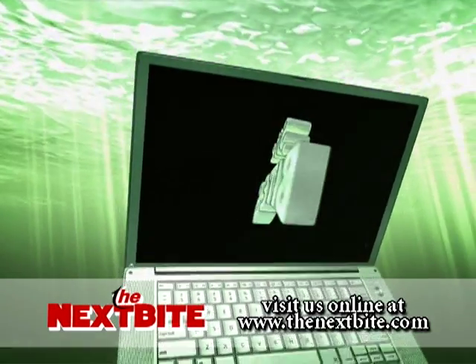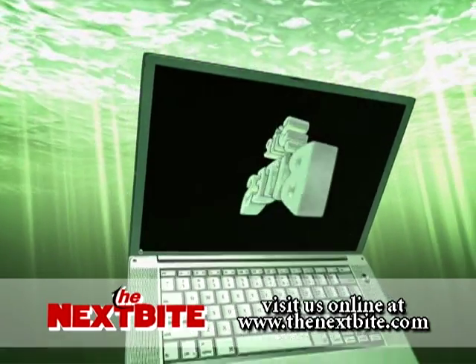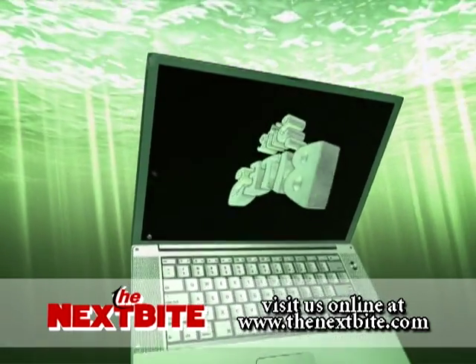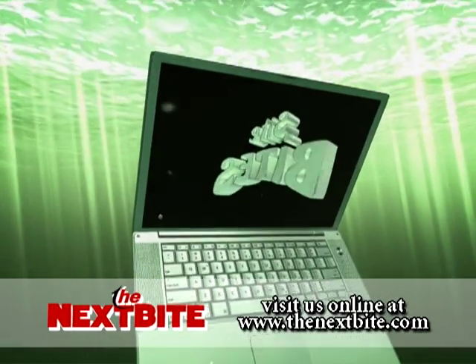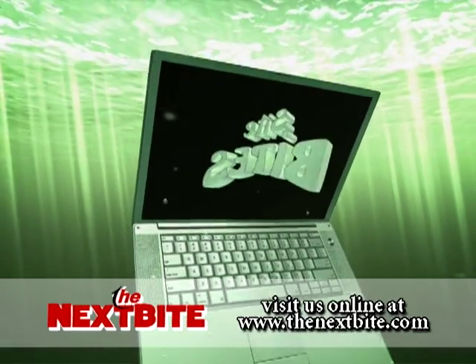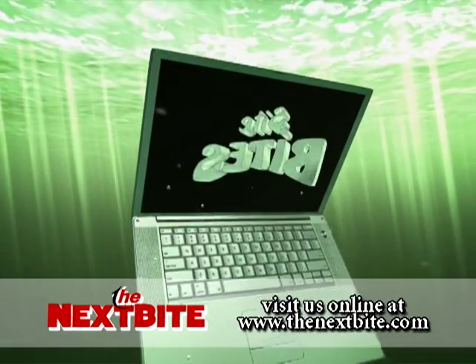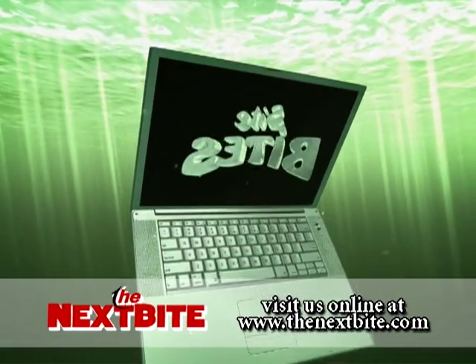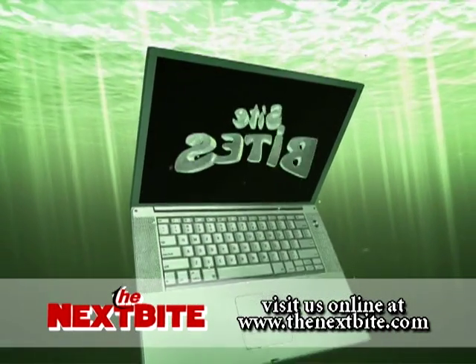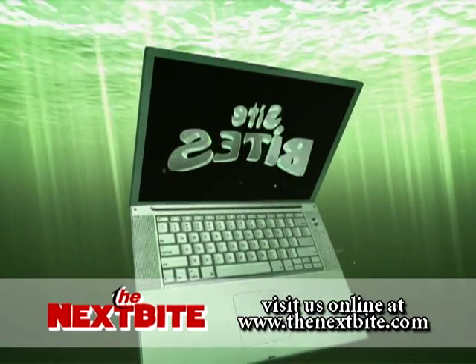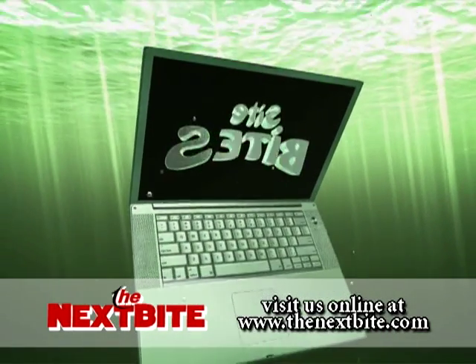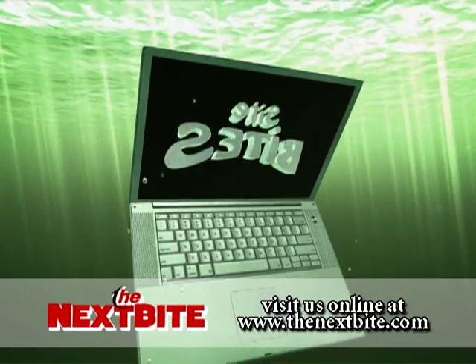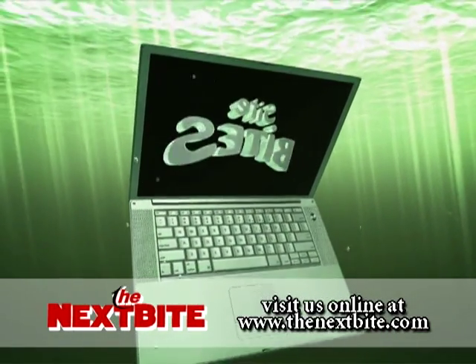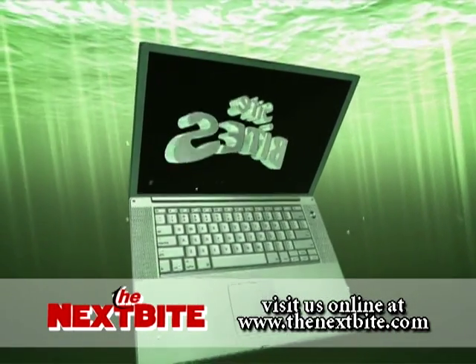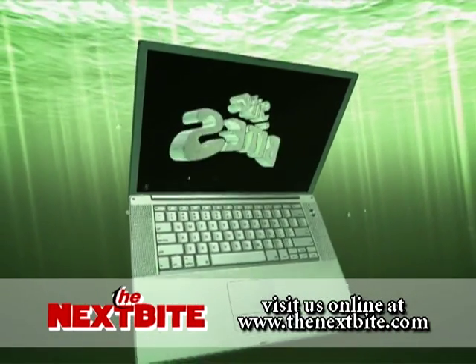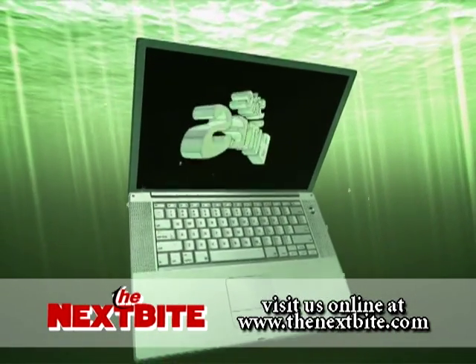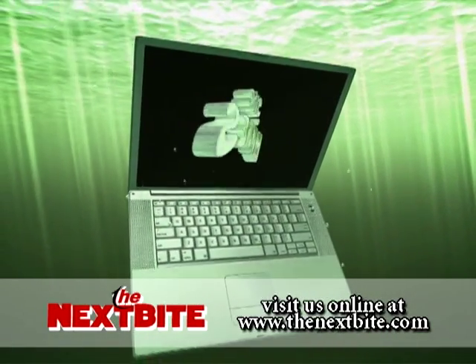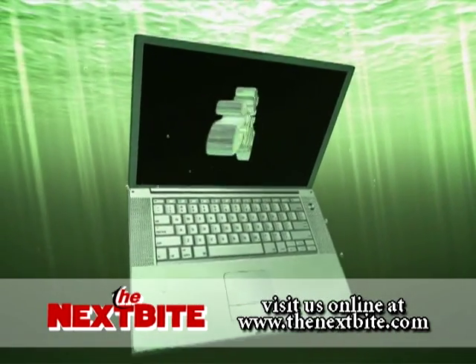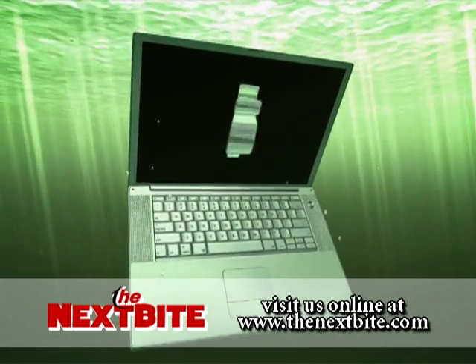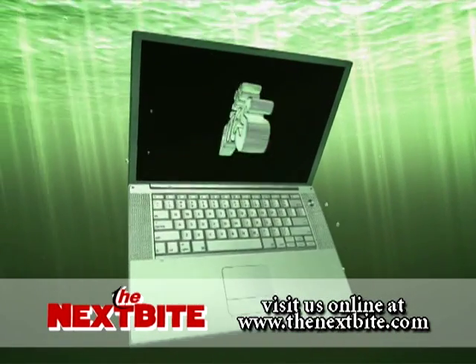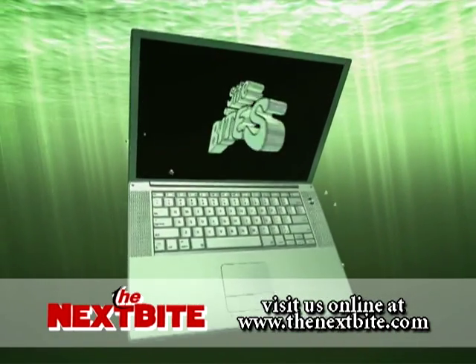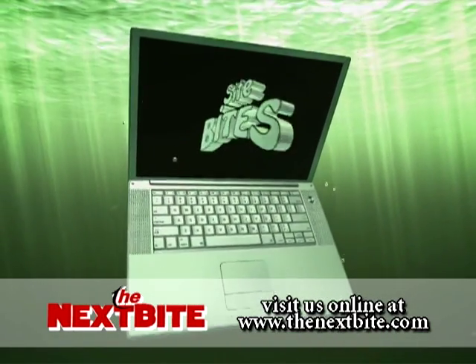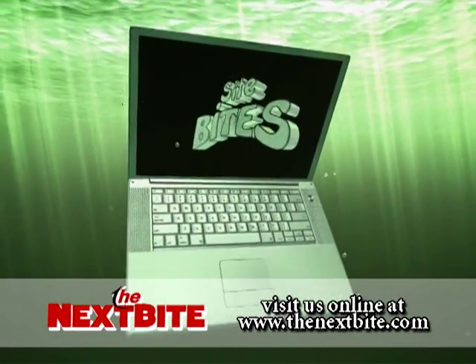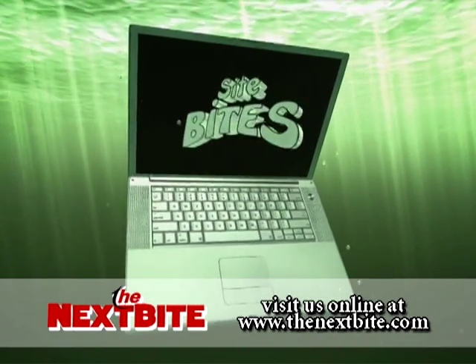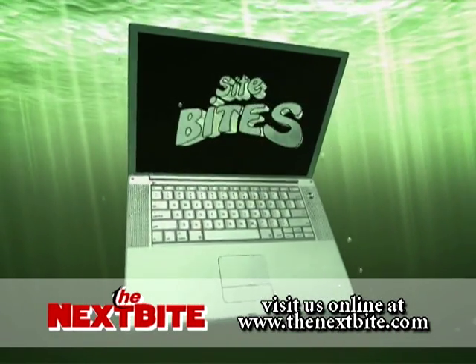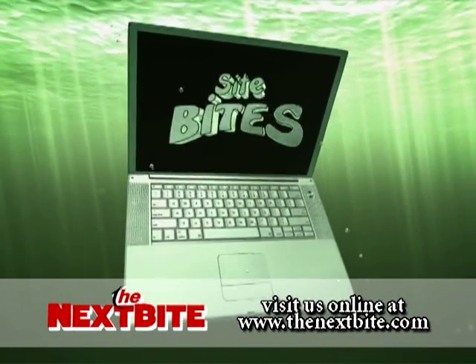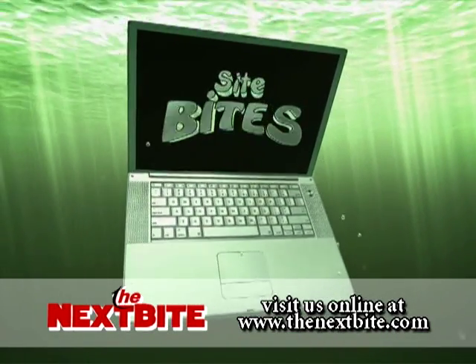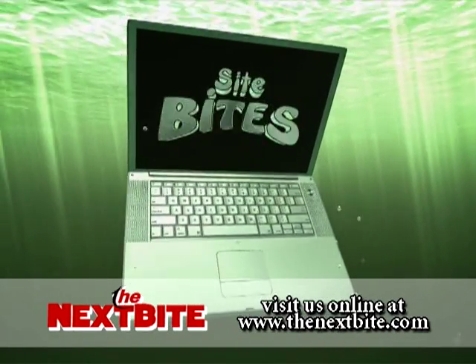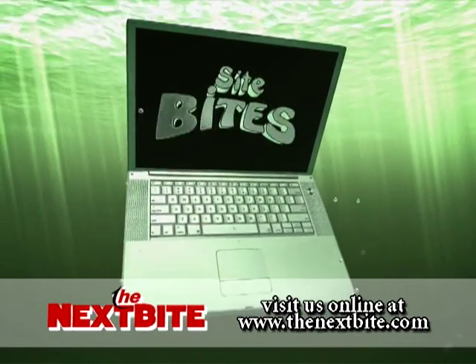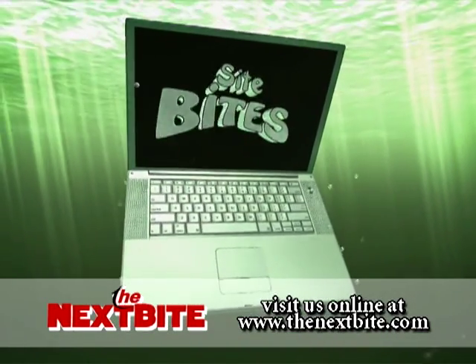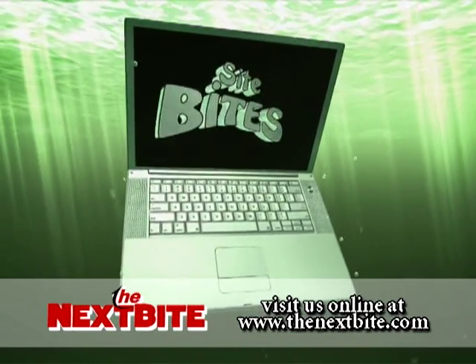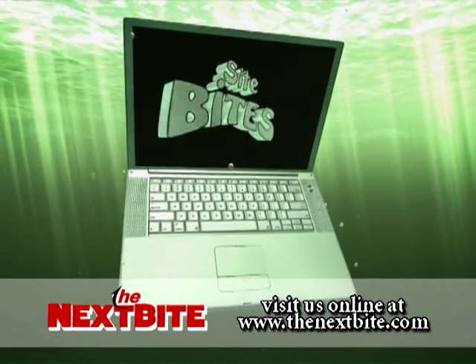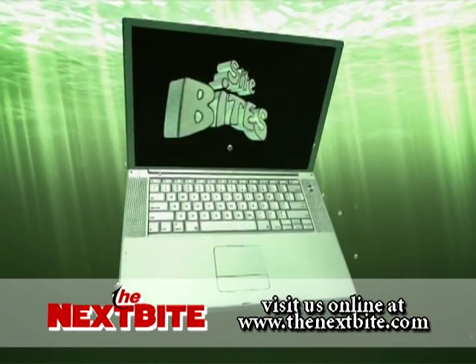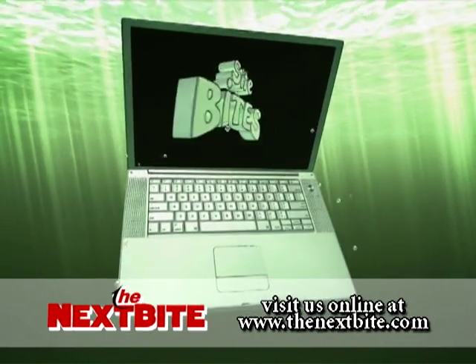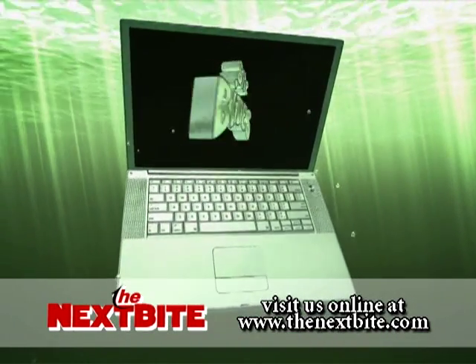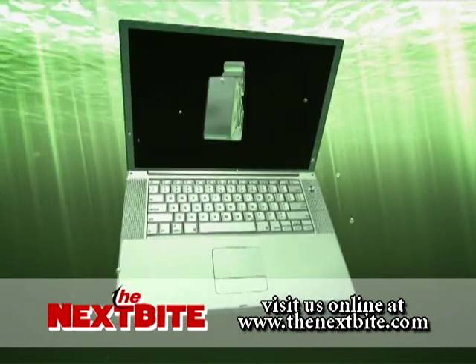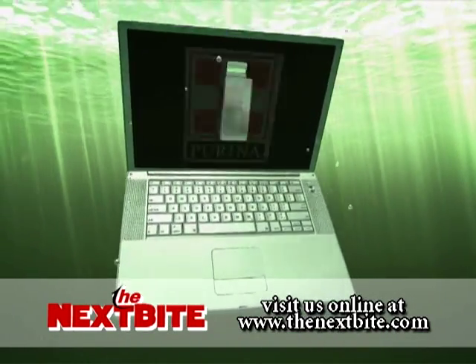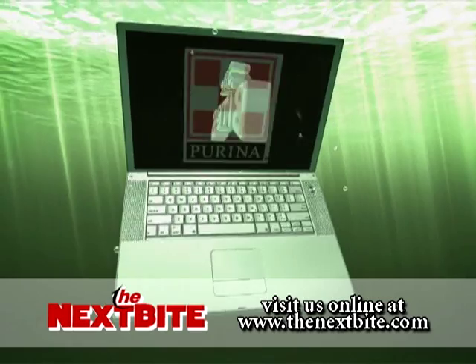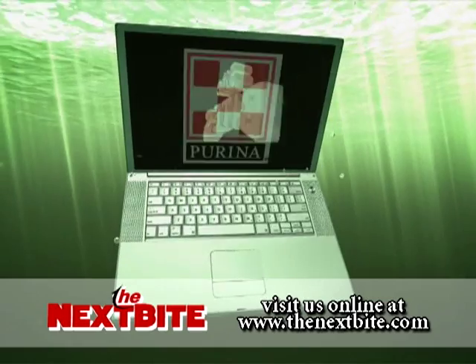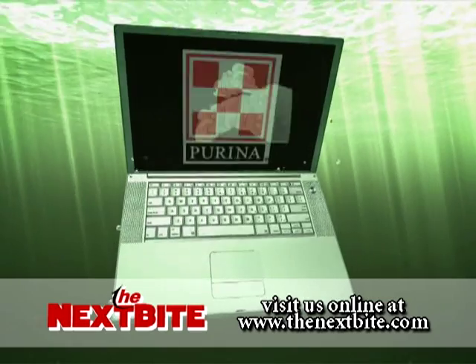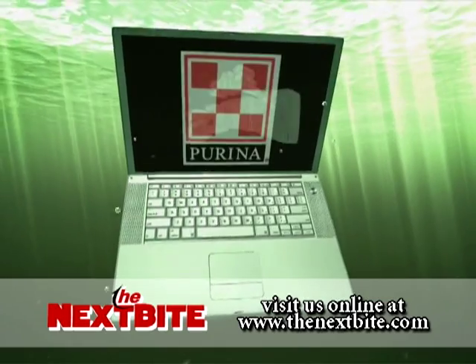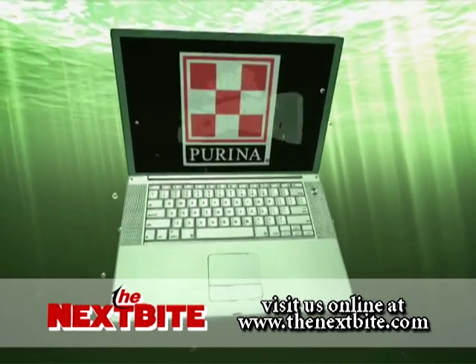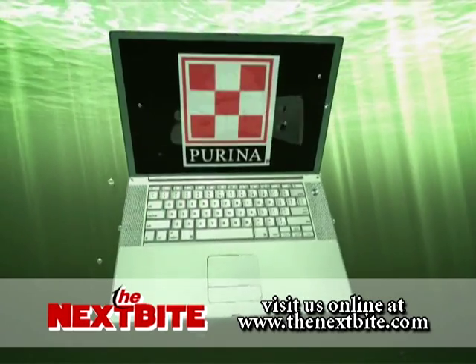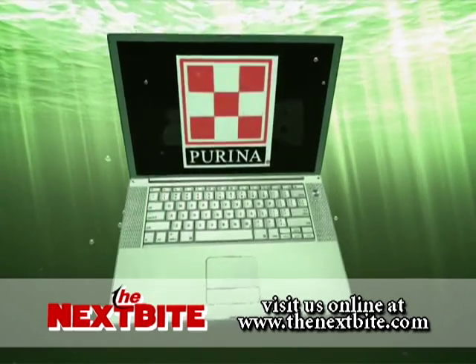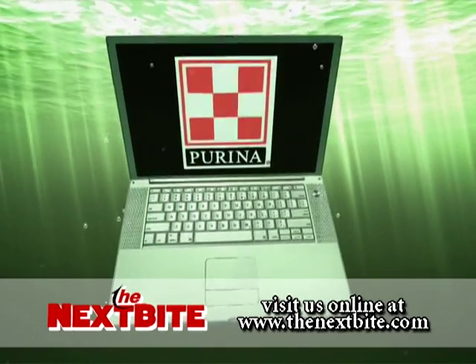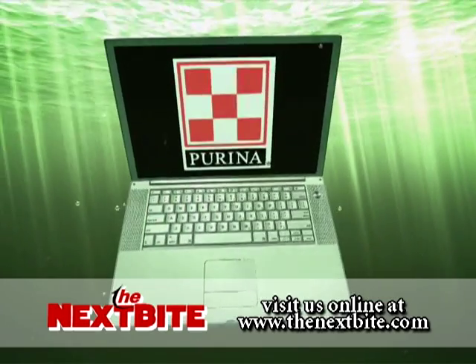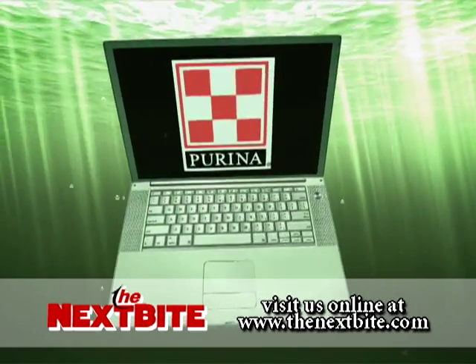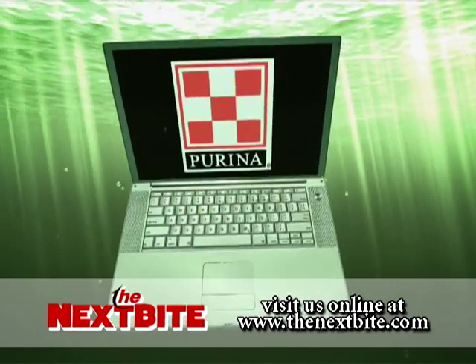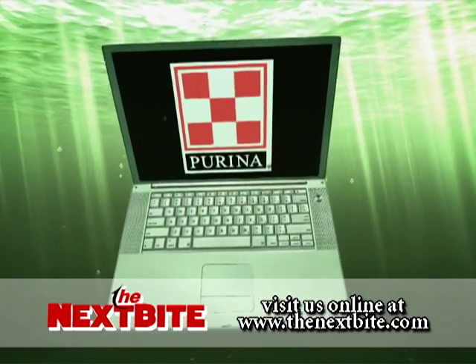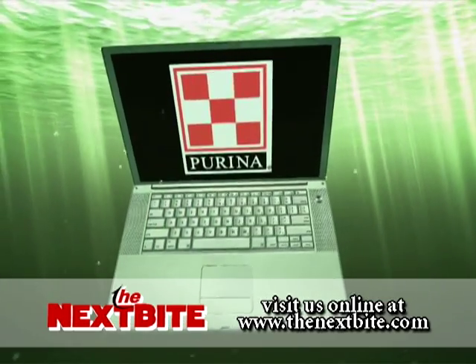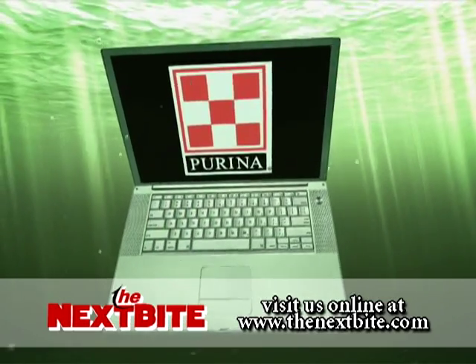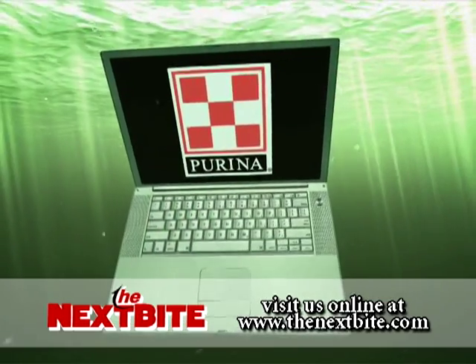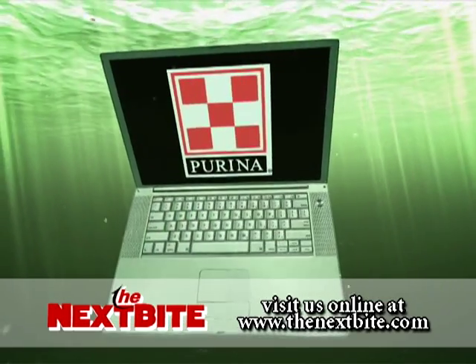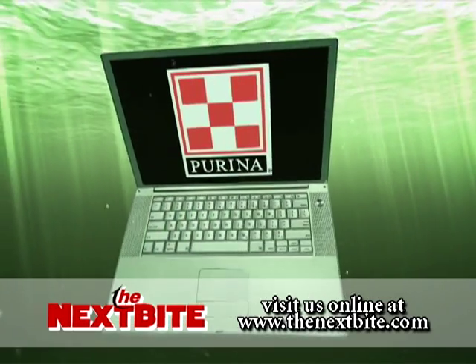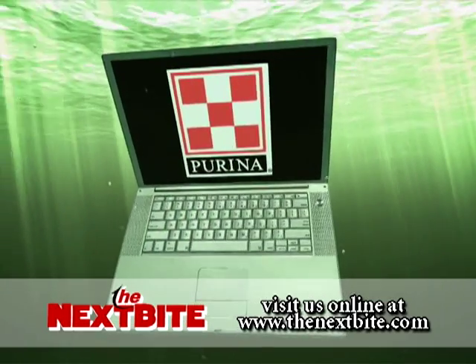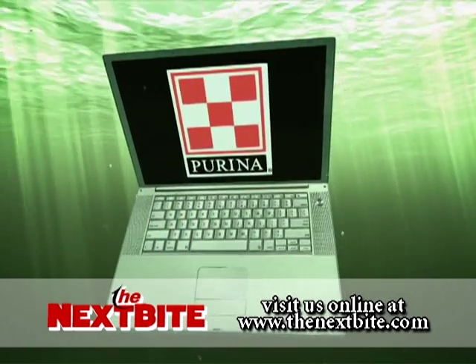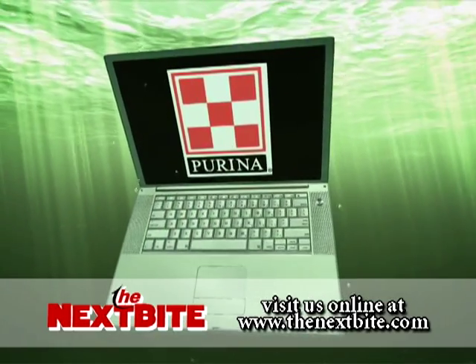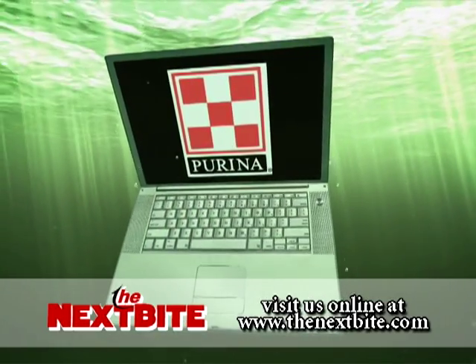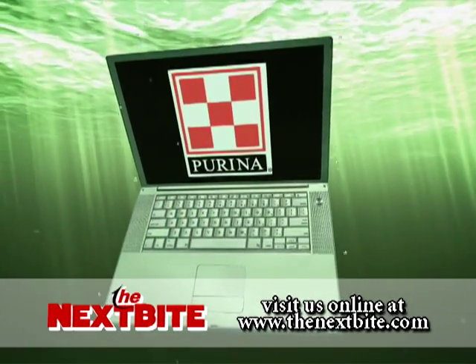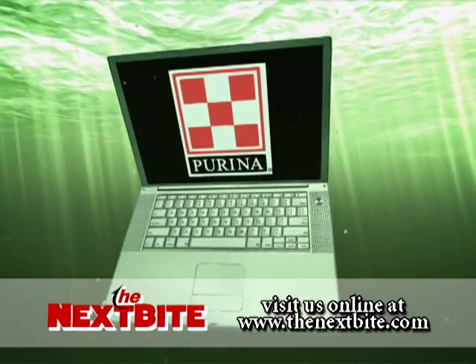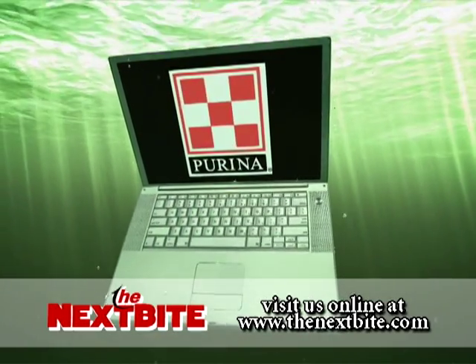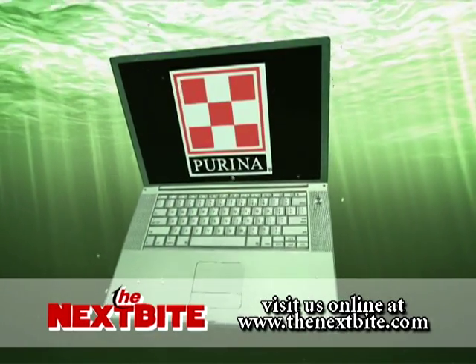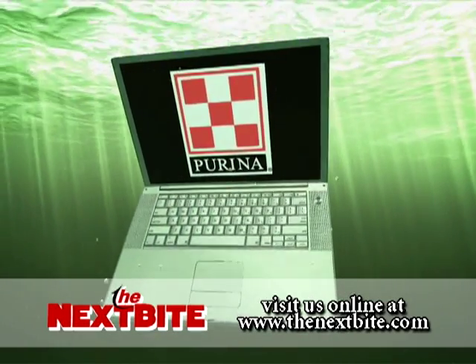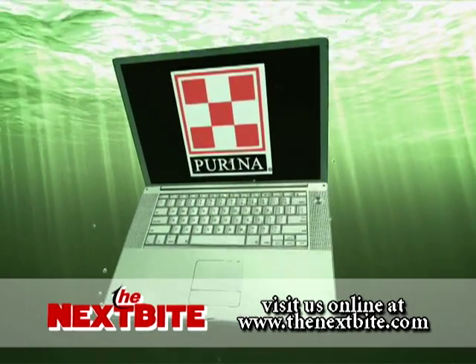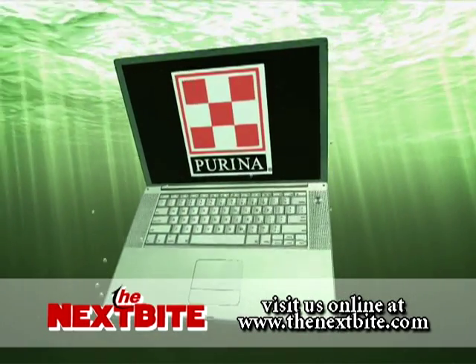Sight Bites. Answers to questions from the Next Bite website. Brought to you by Purina.